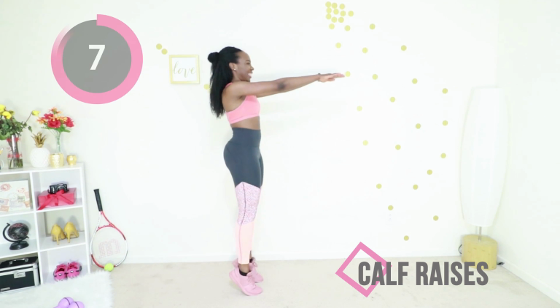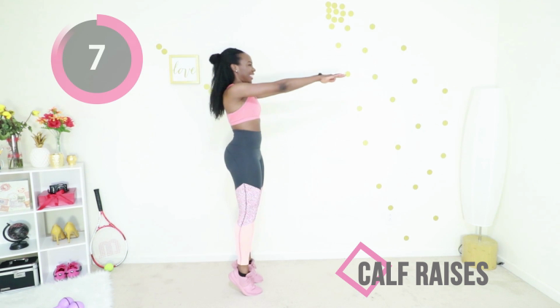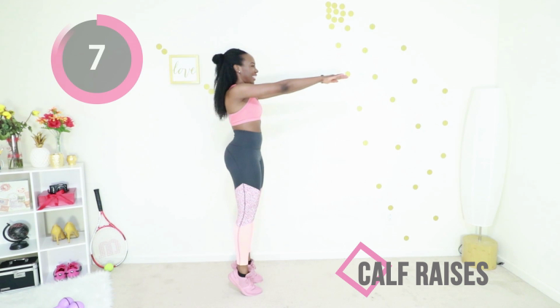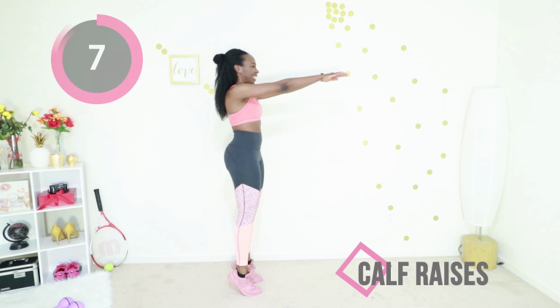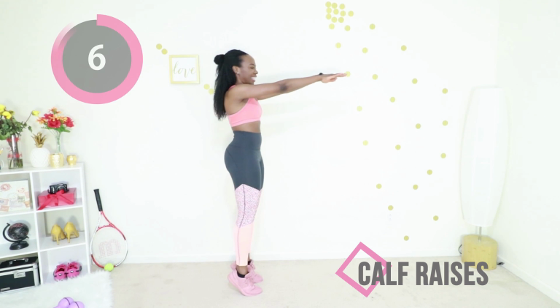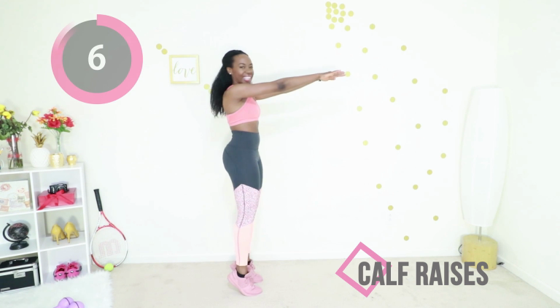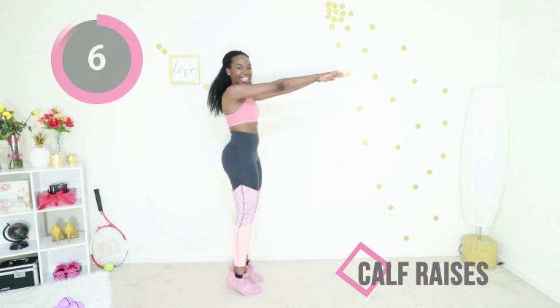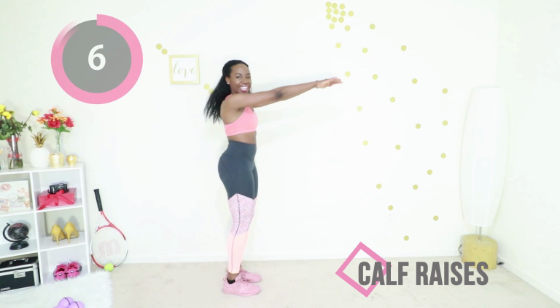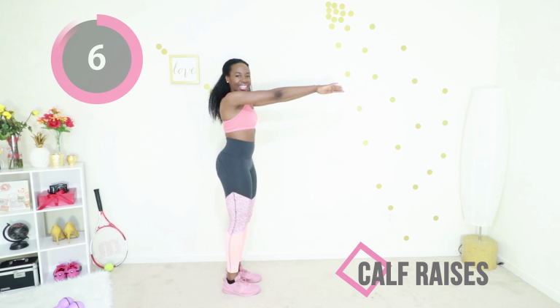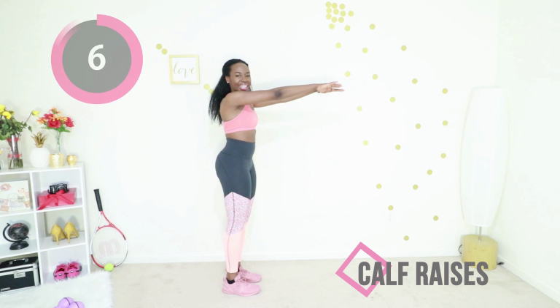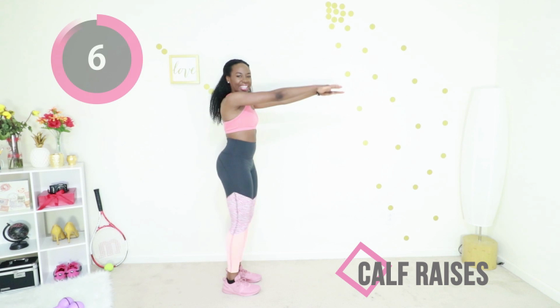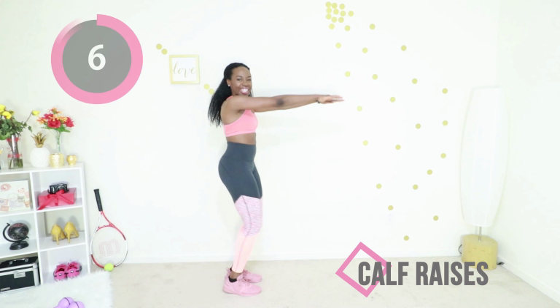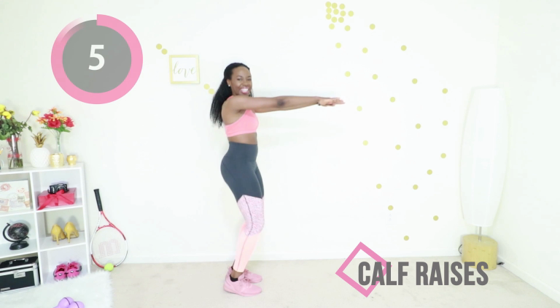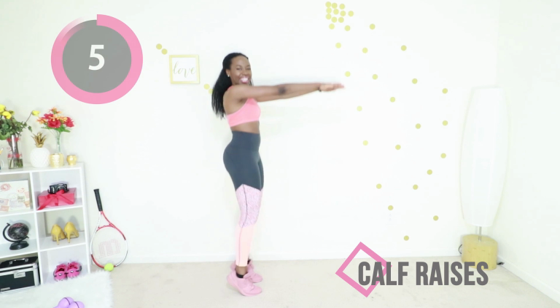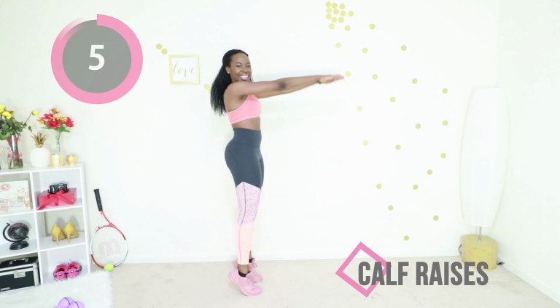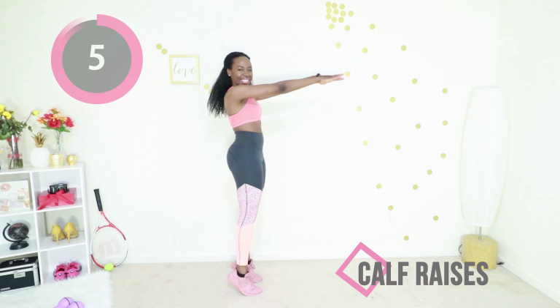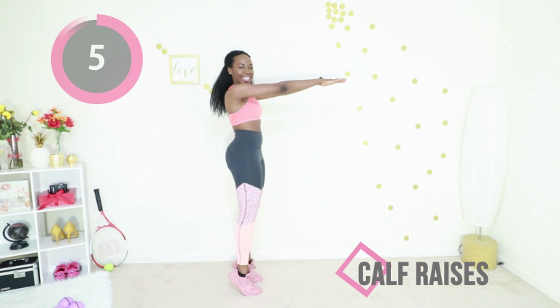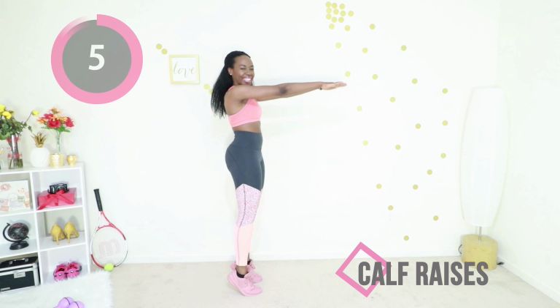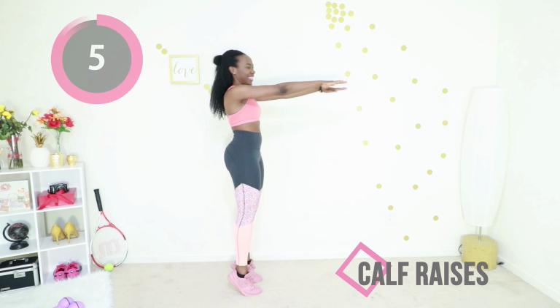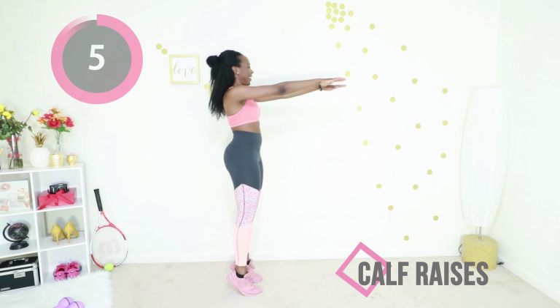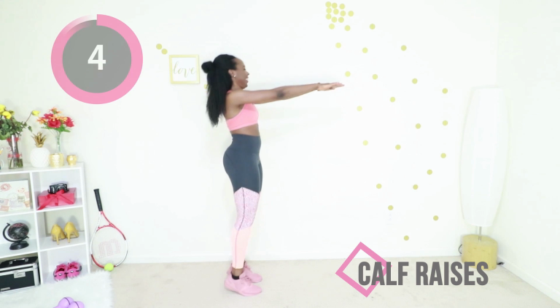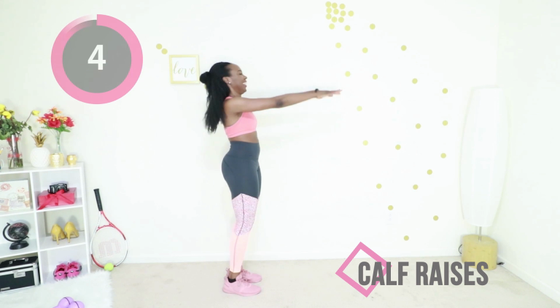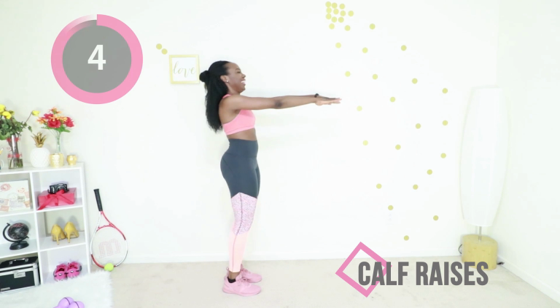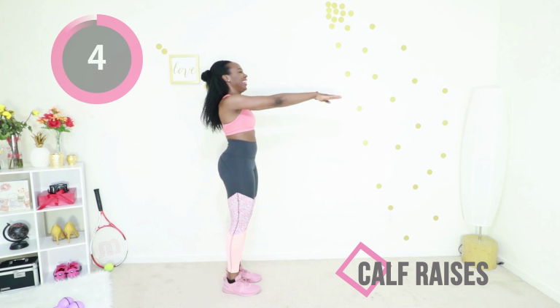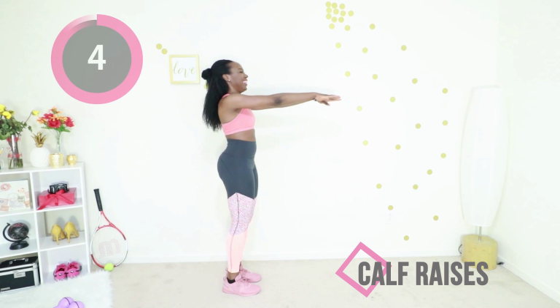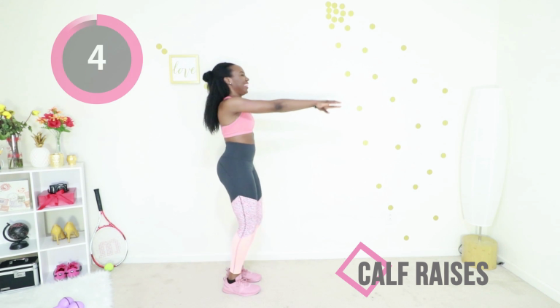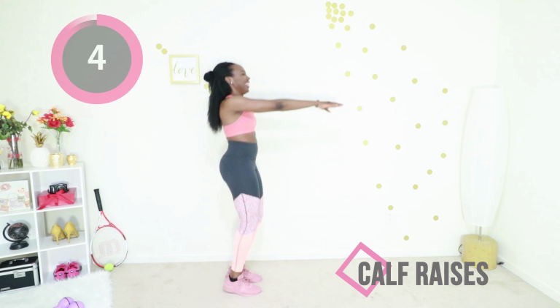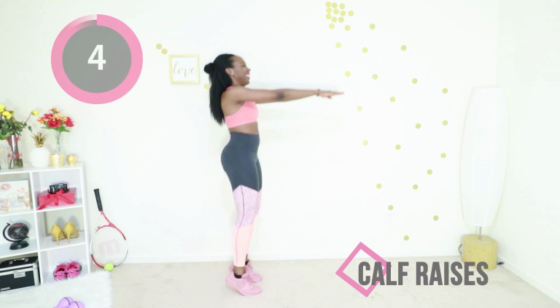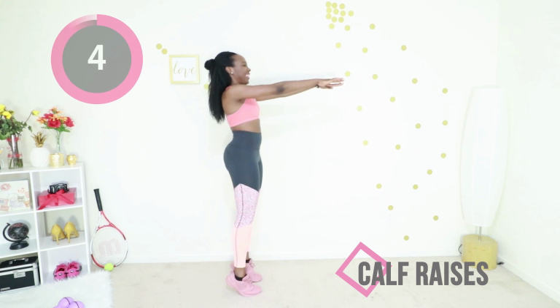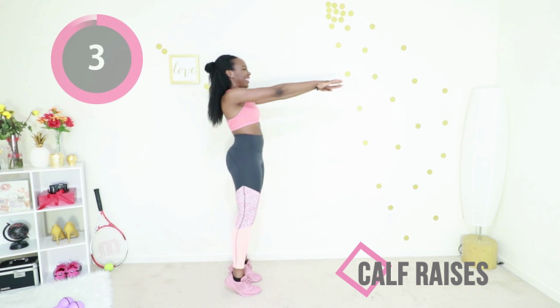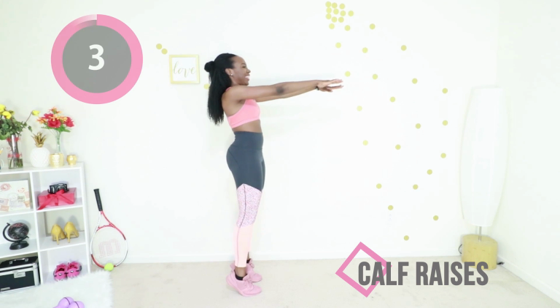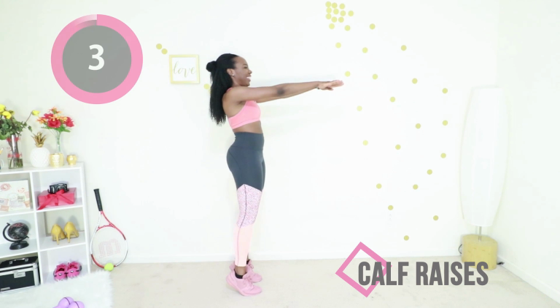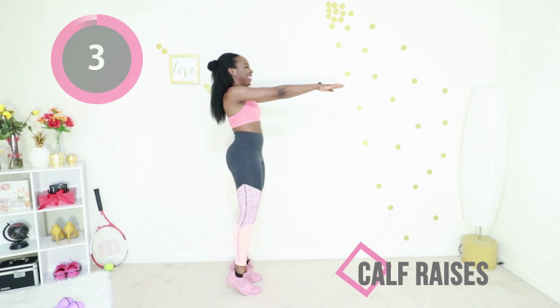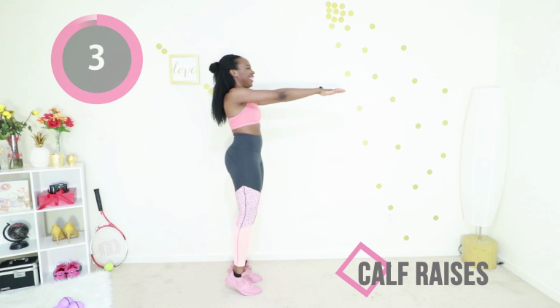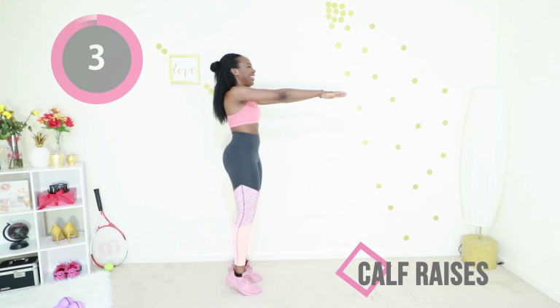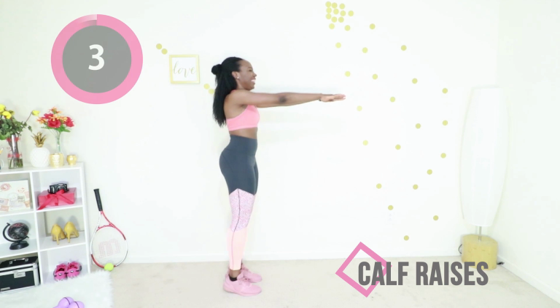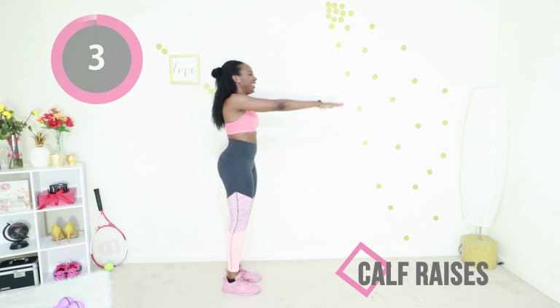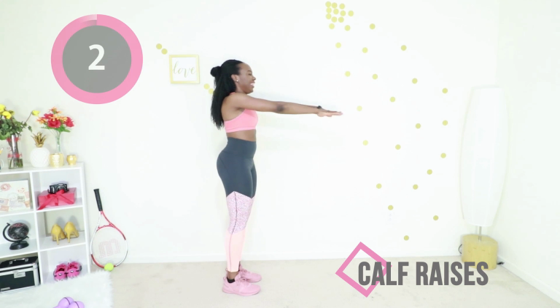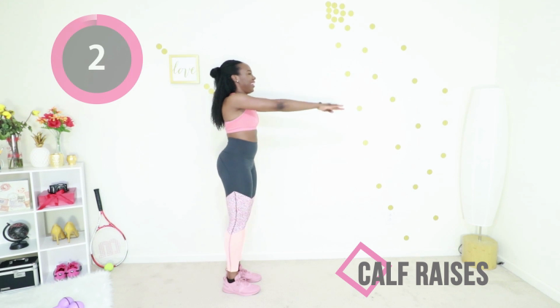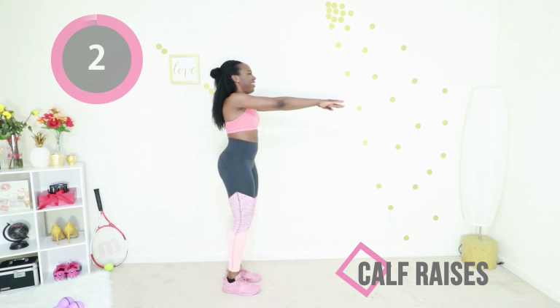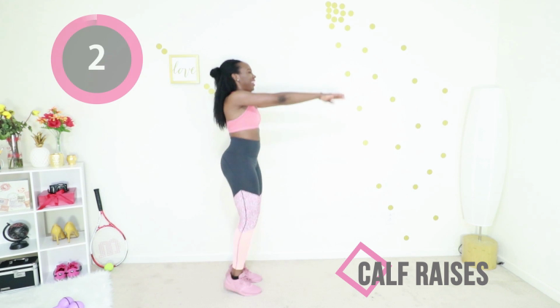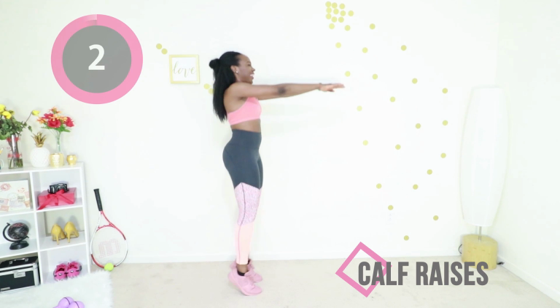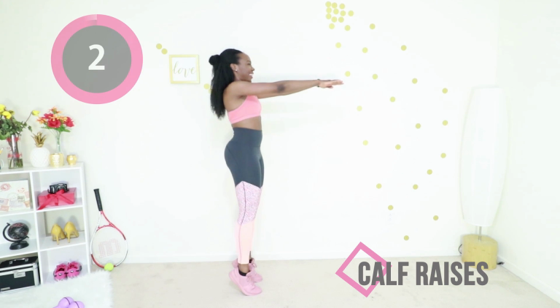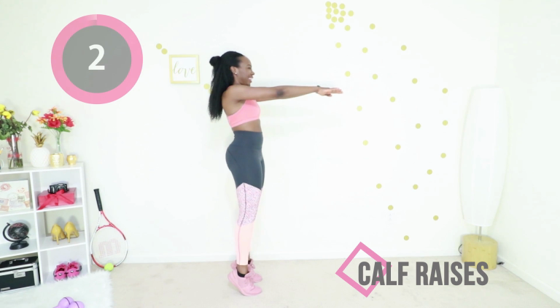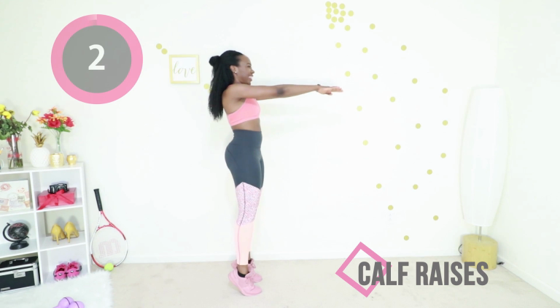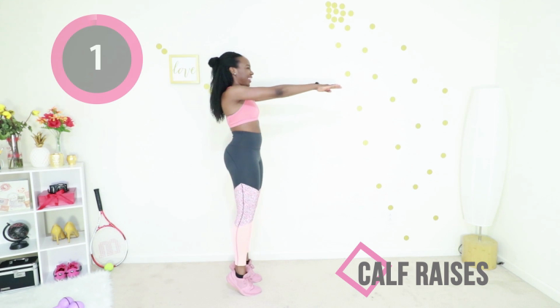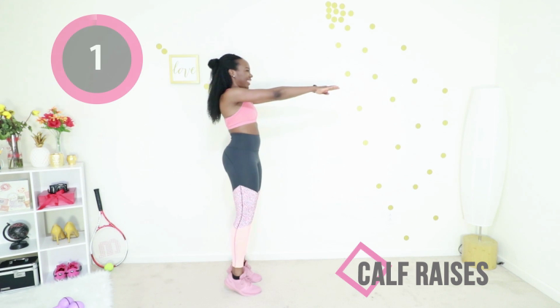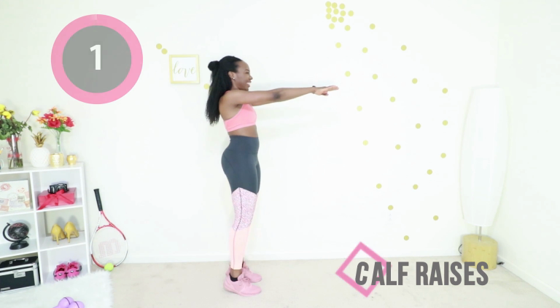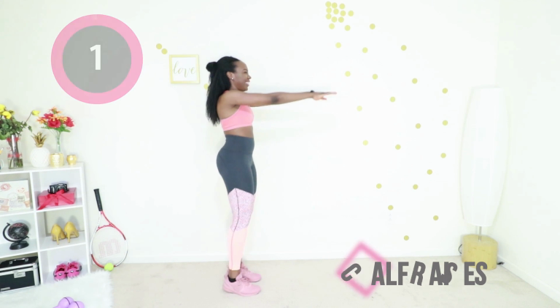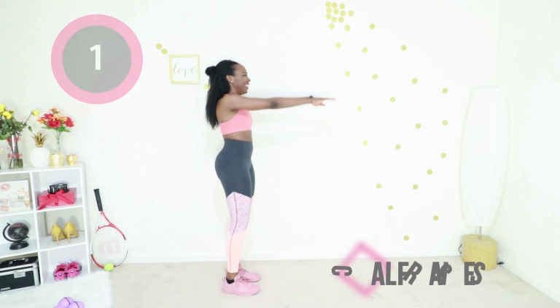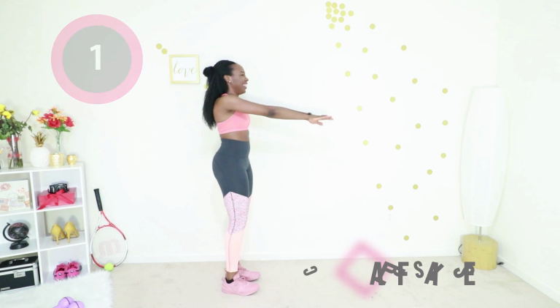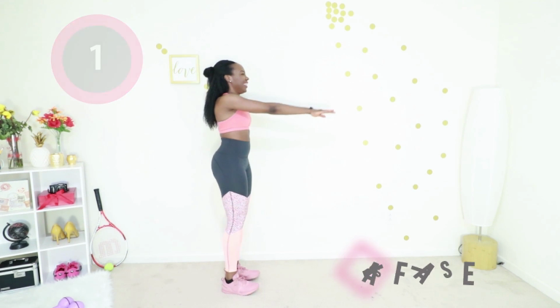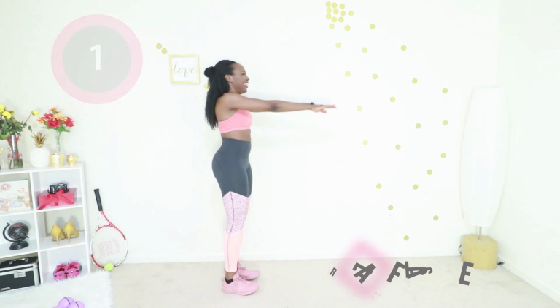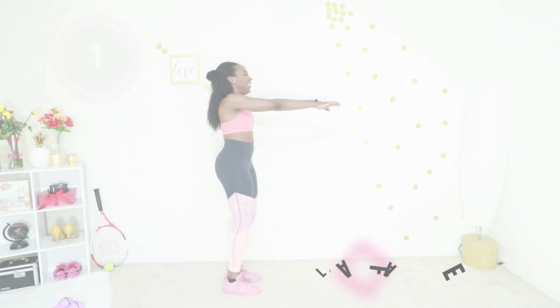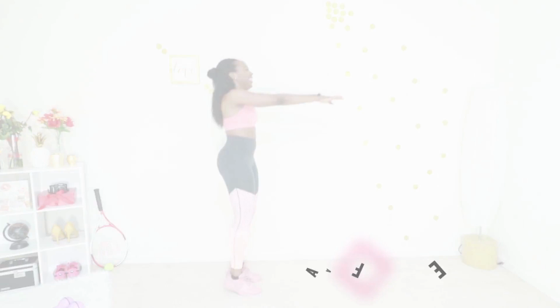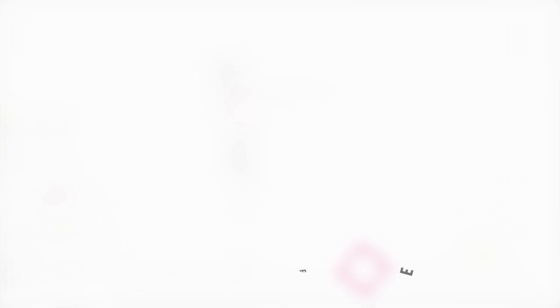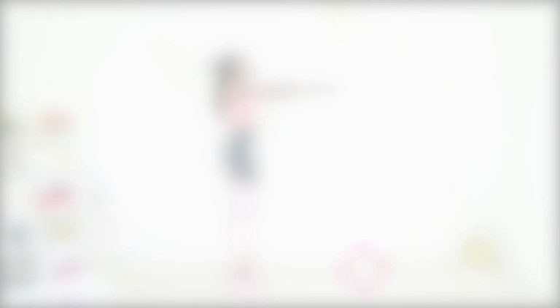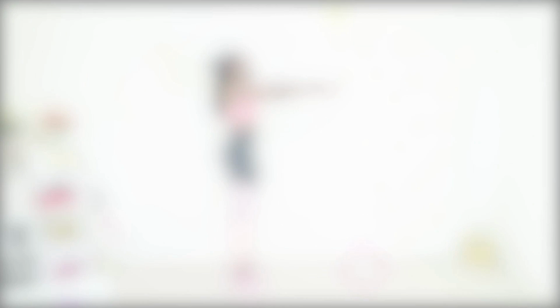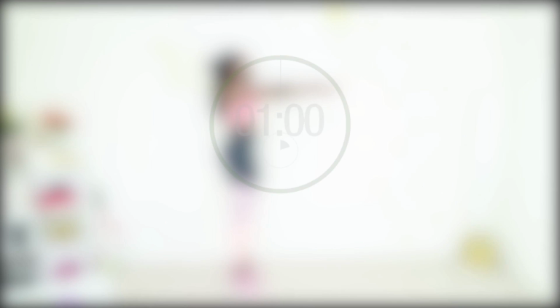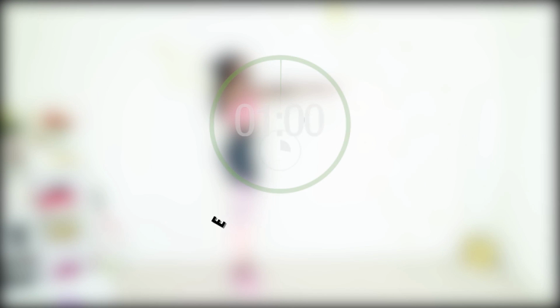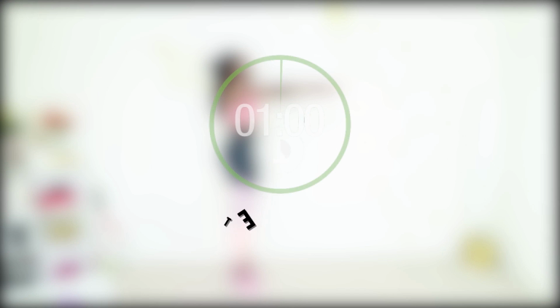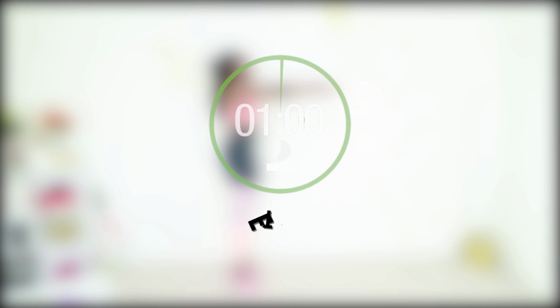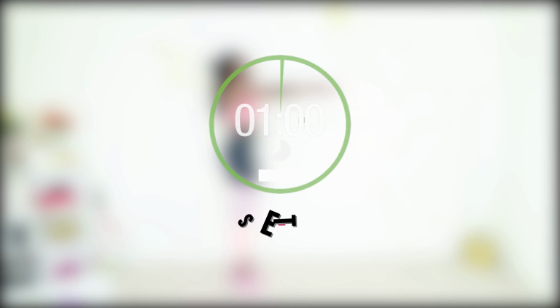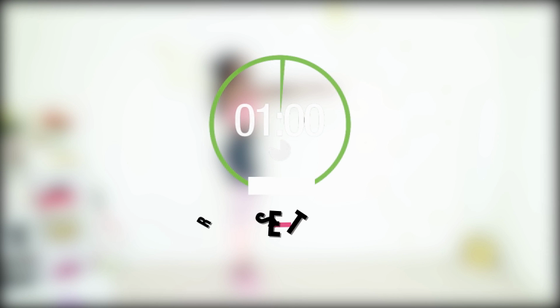You can raise your hands if you're feeling fancy, or you can keep your hands down. It's totally up to you. Good job.